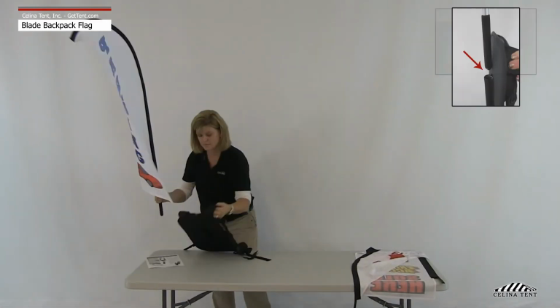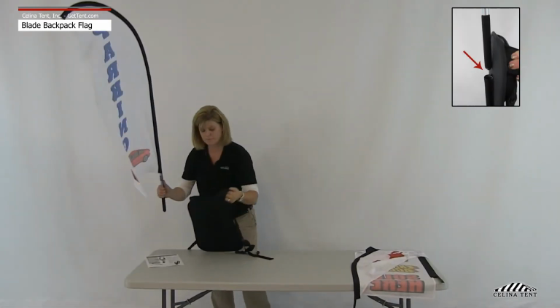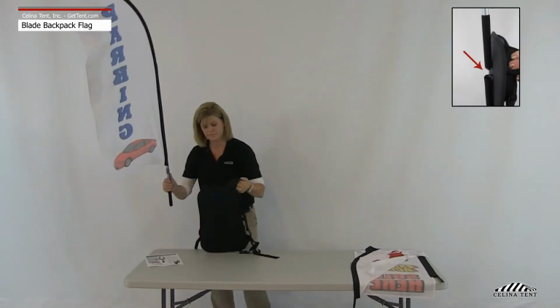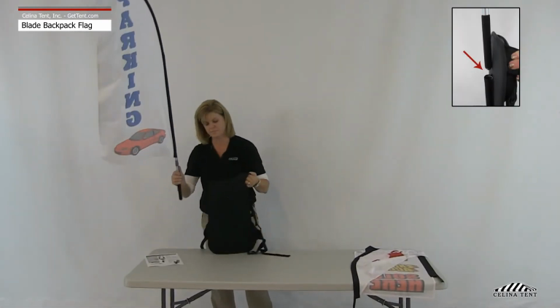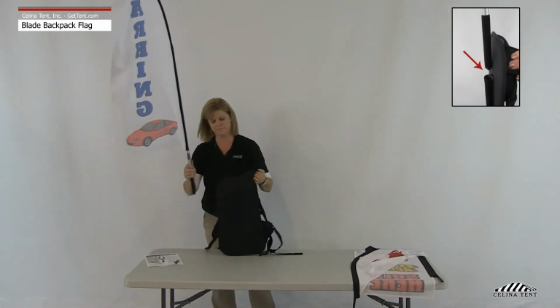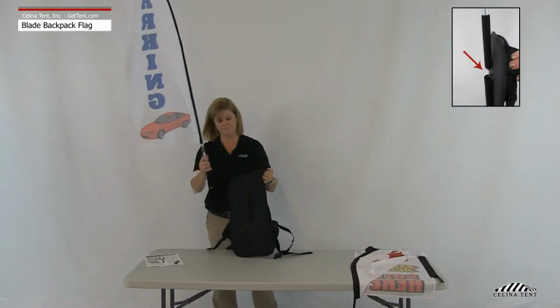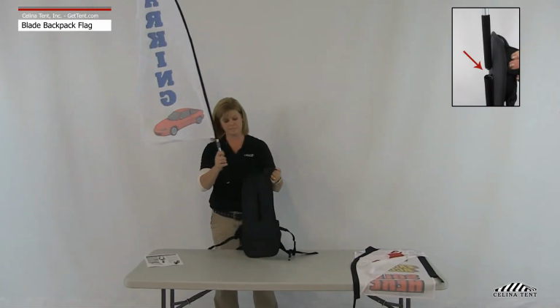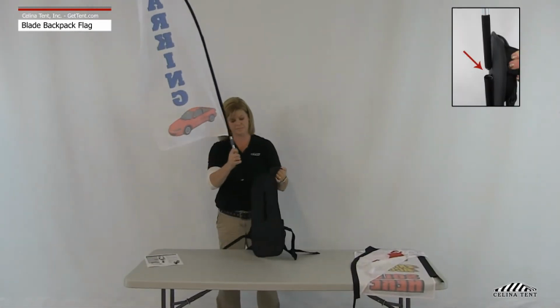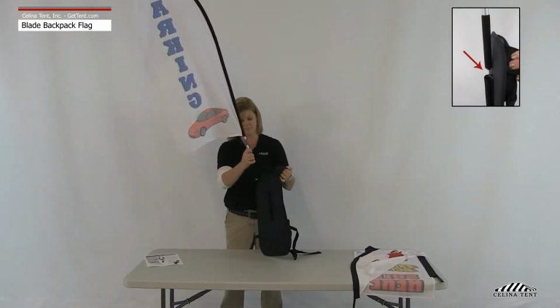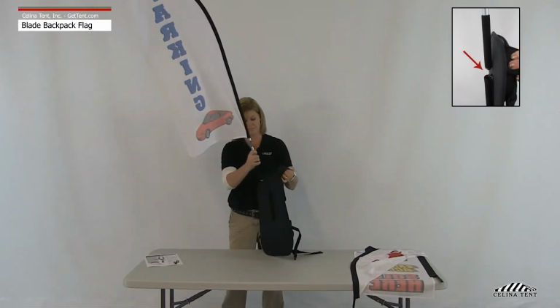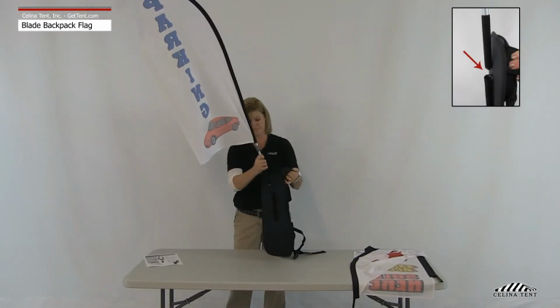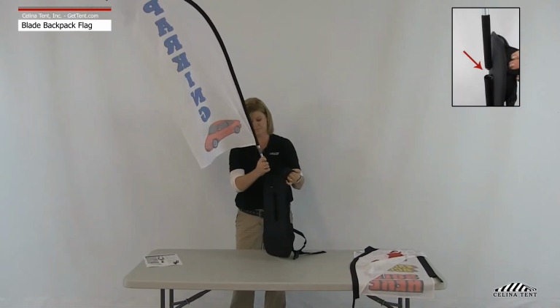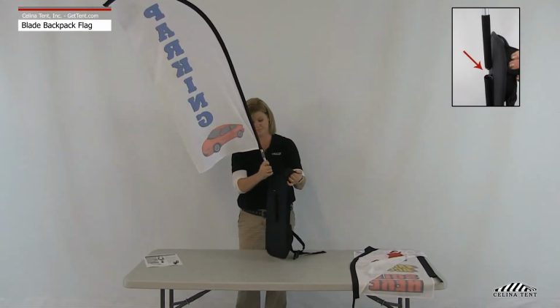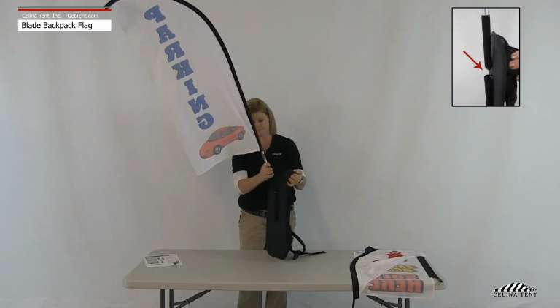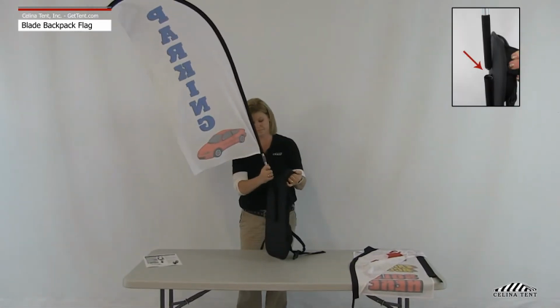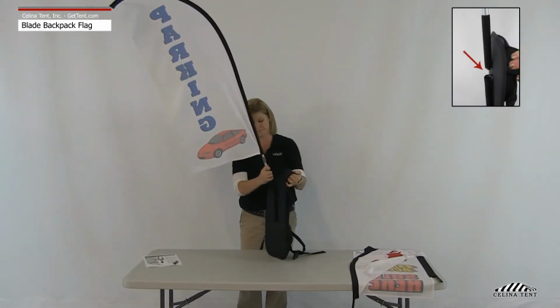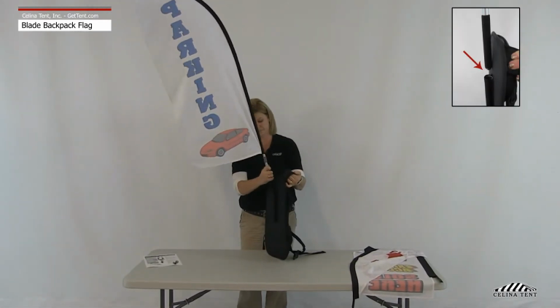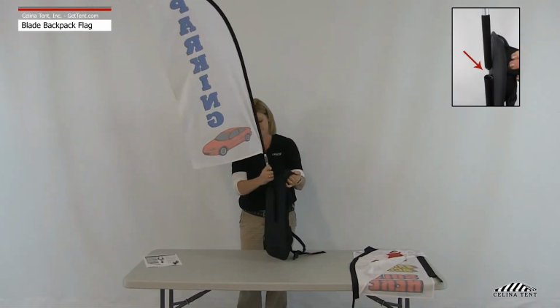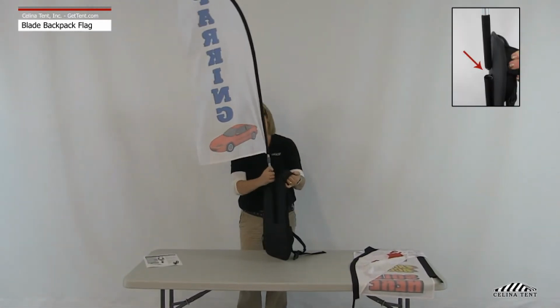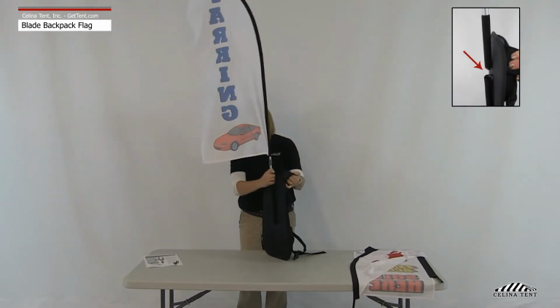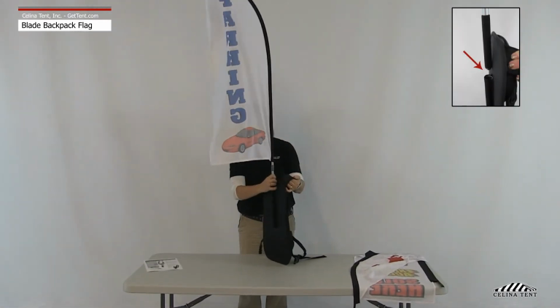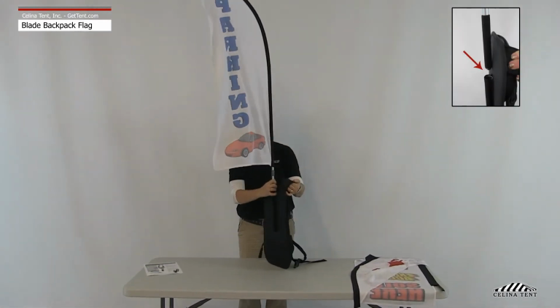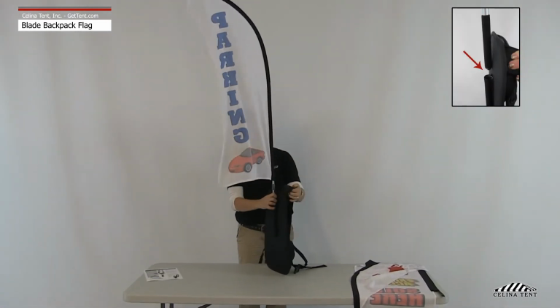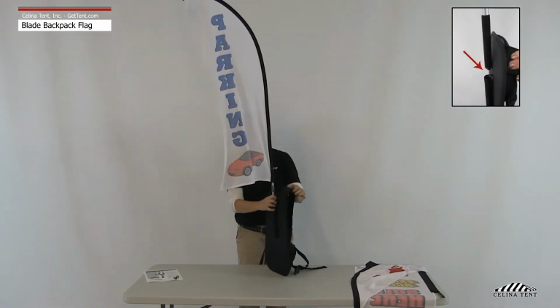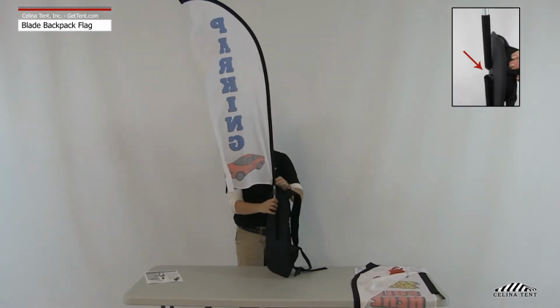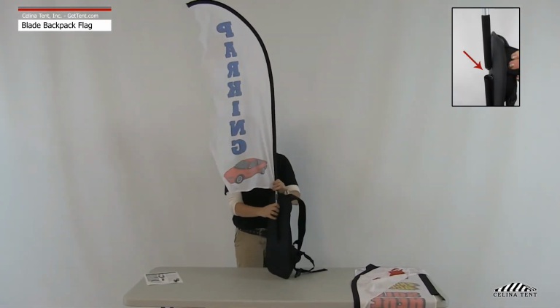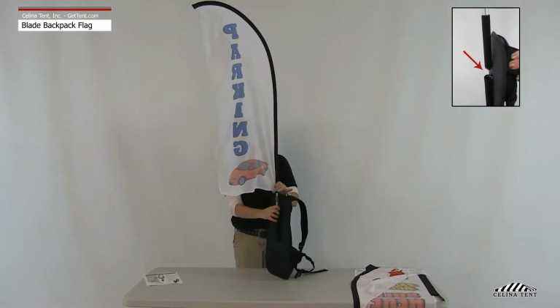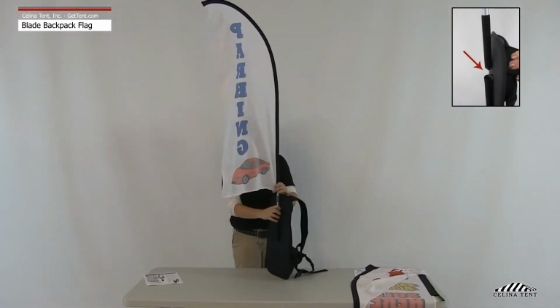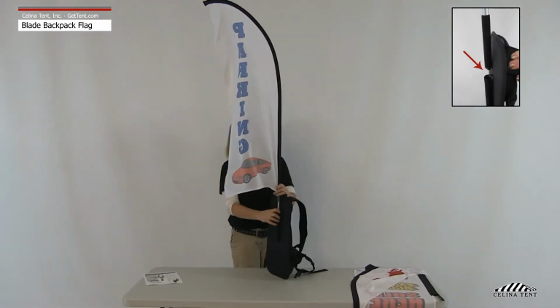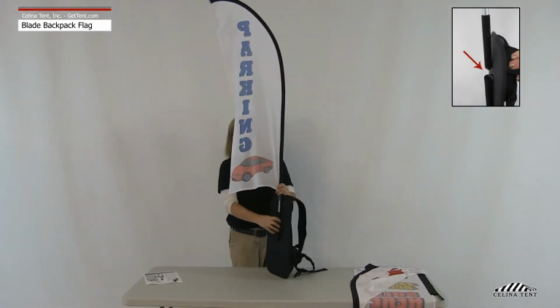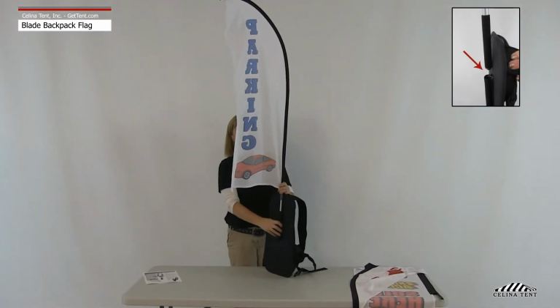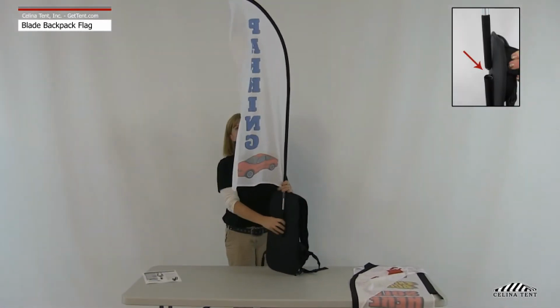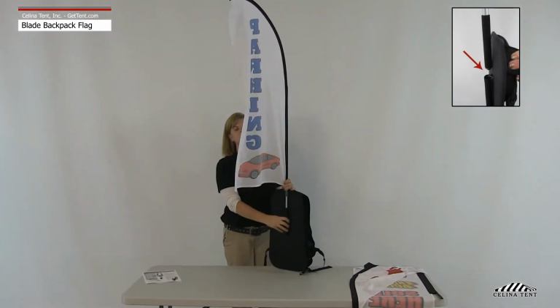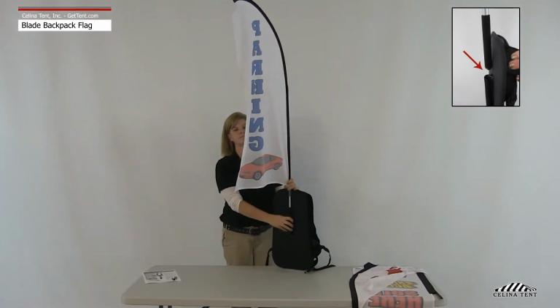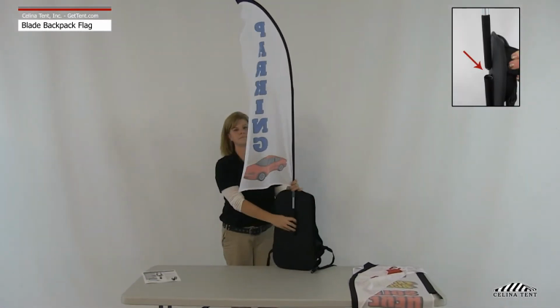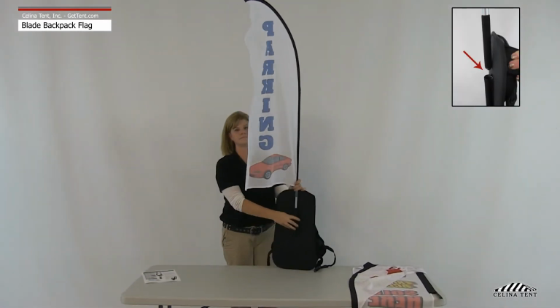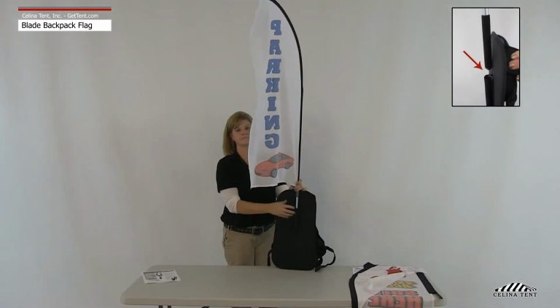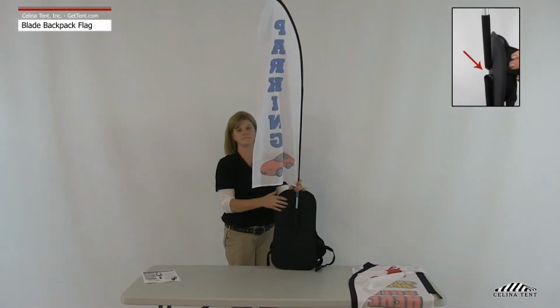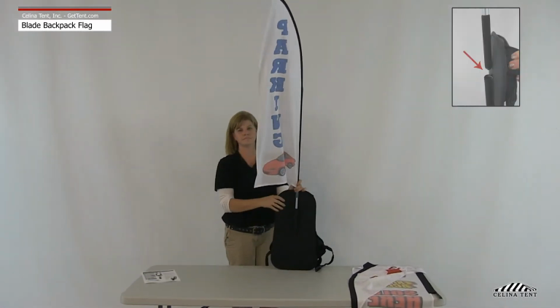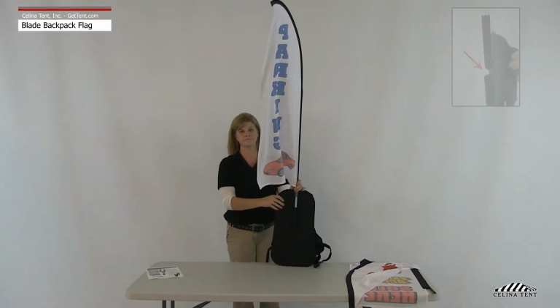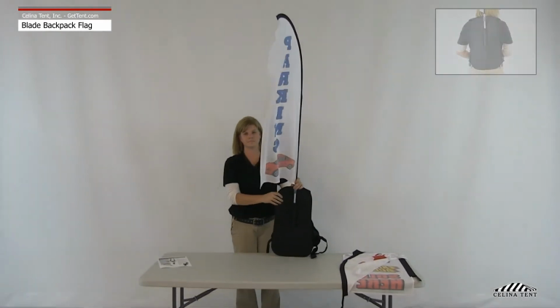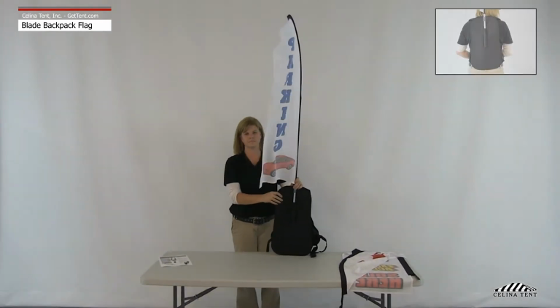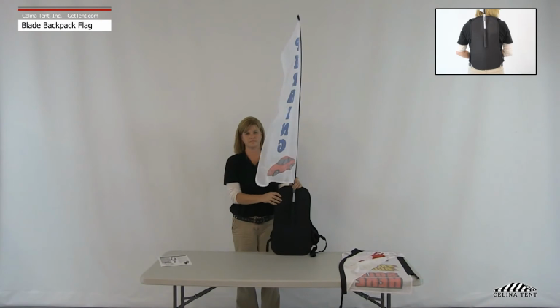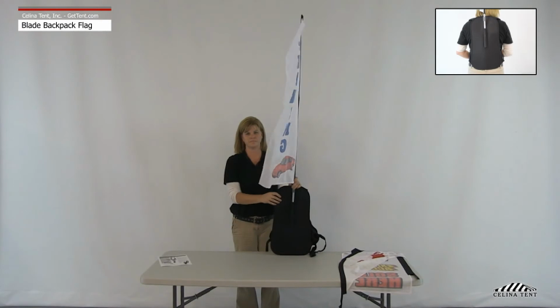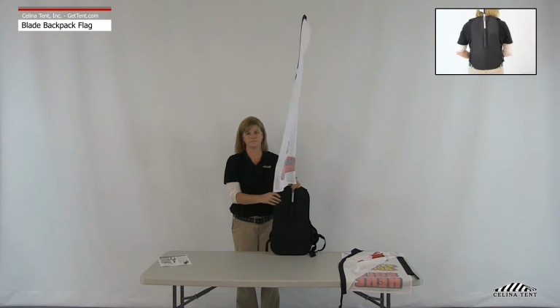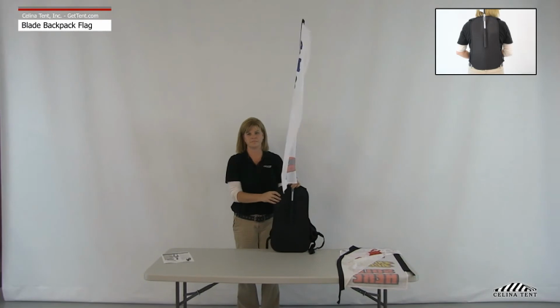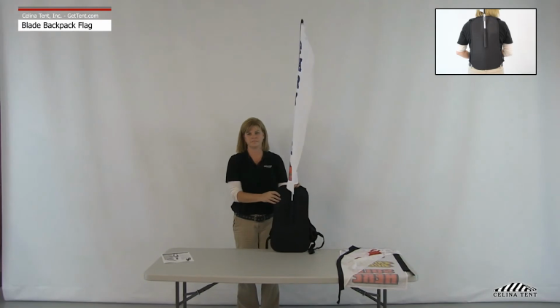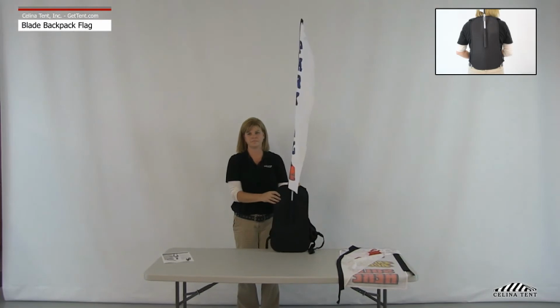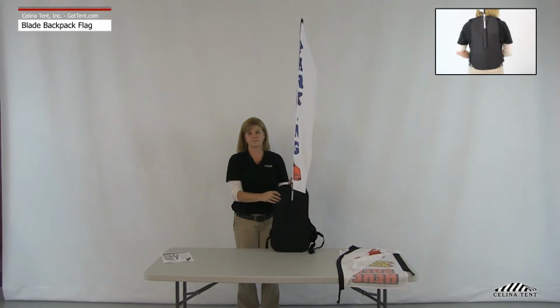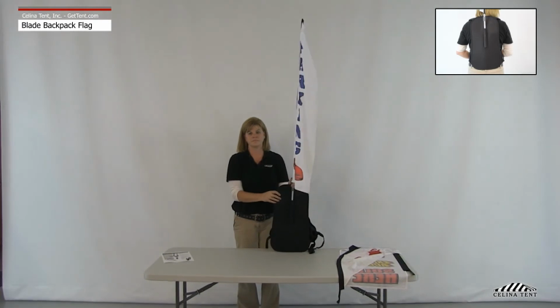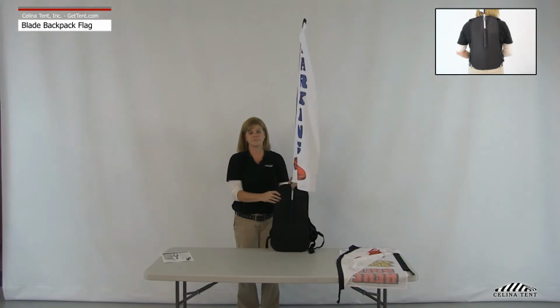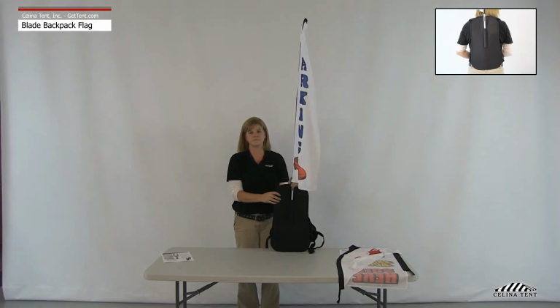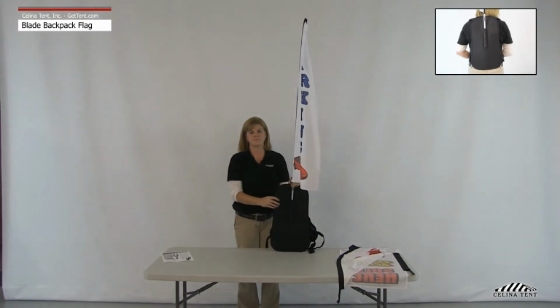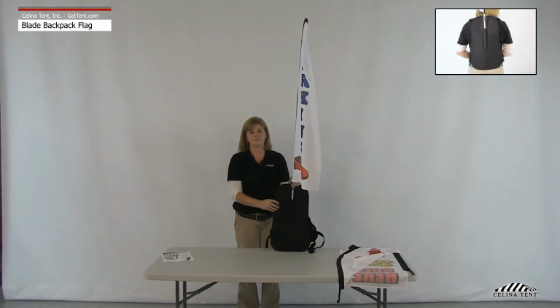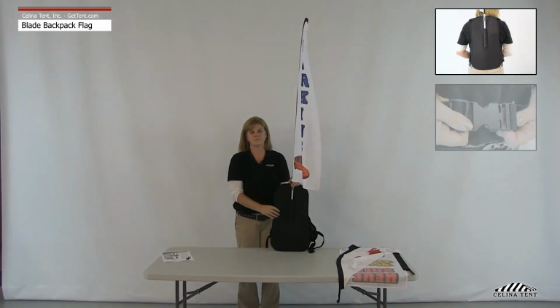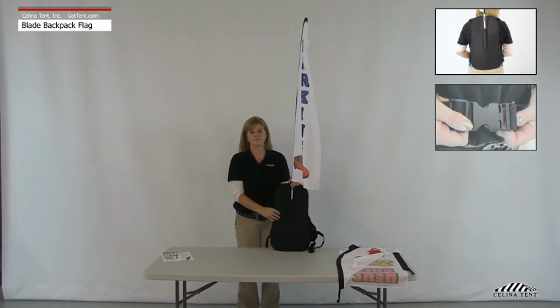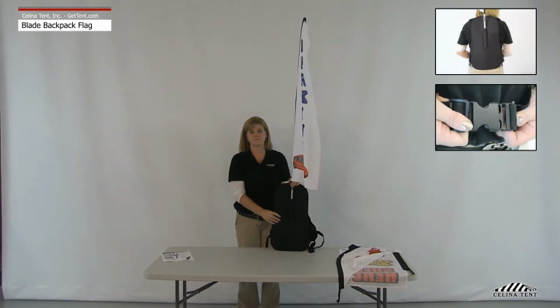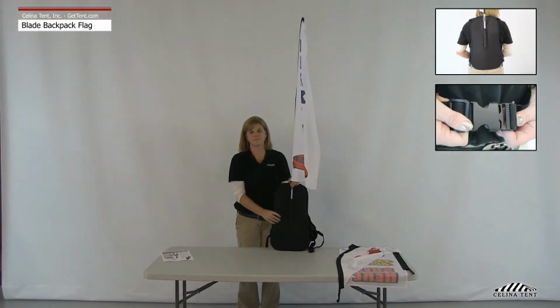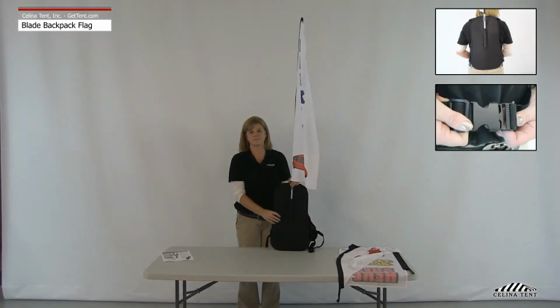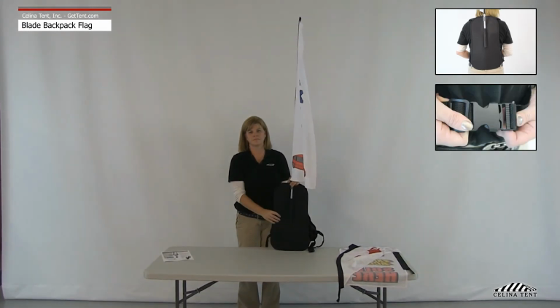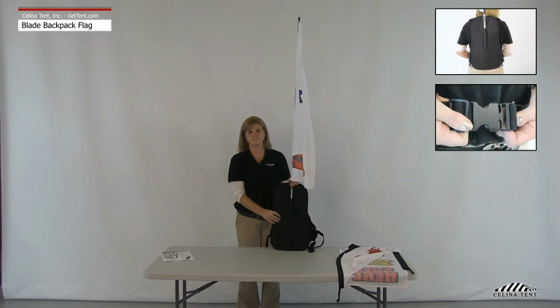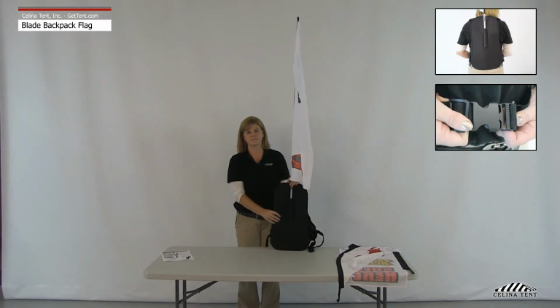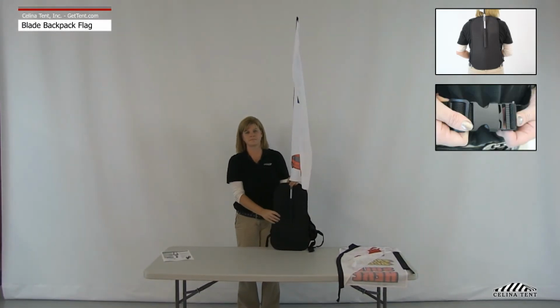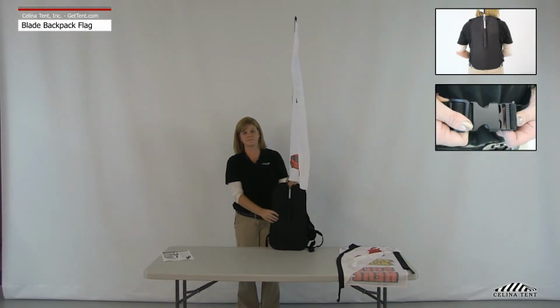Insert the base of the pole into the mount on the front side of the backpack. Put on the backpack and close the waist belt.